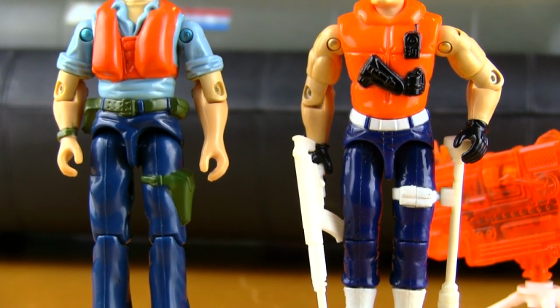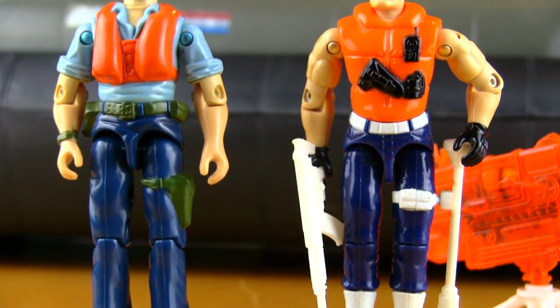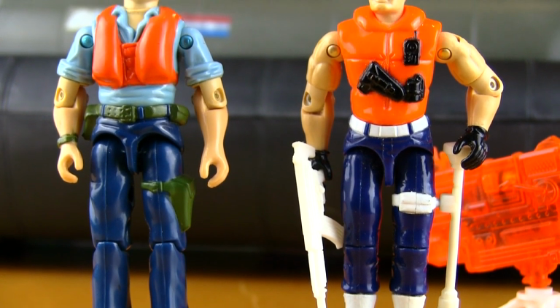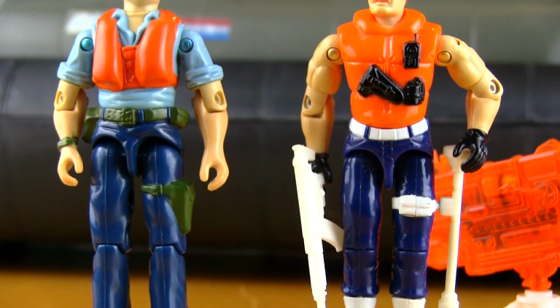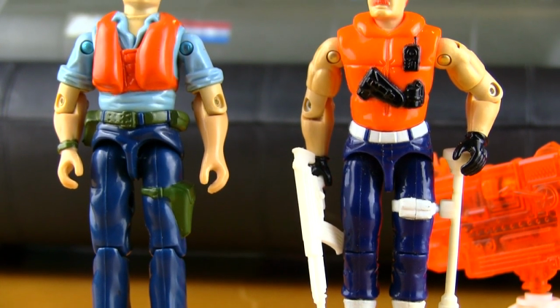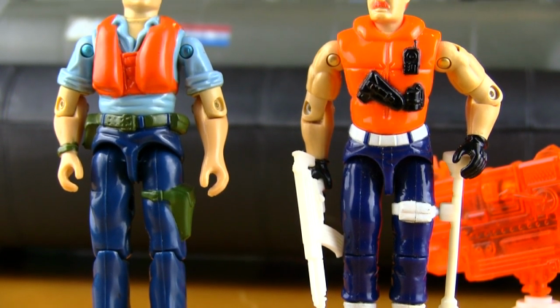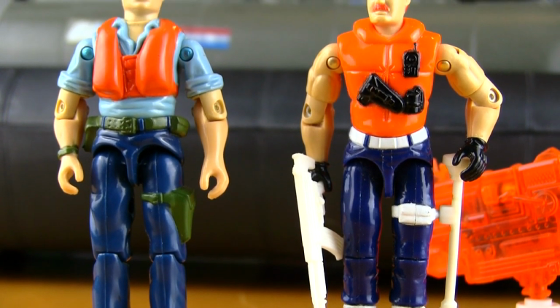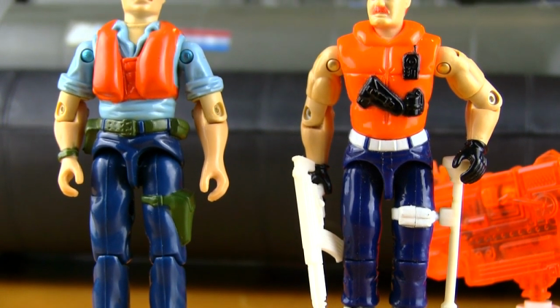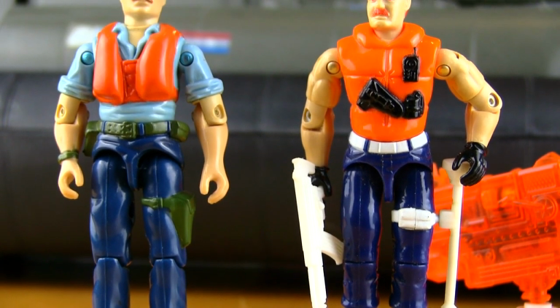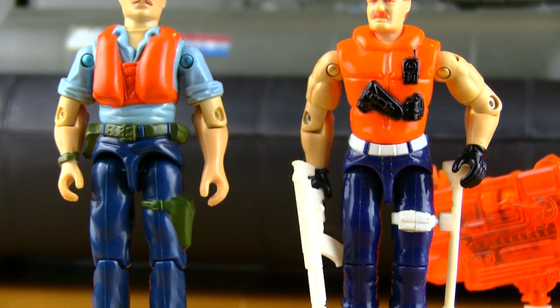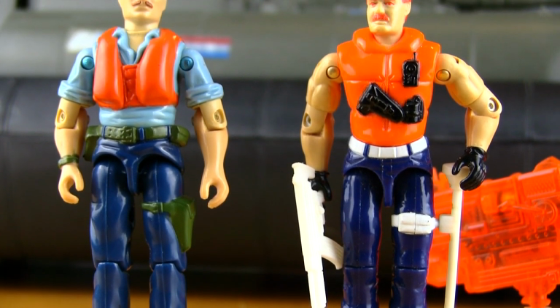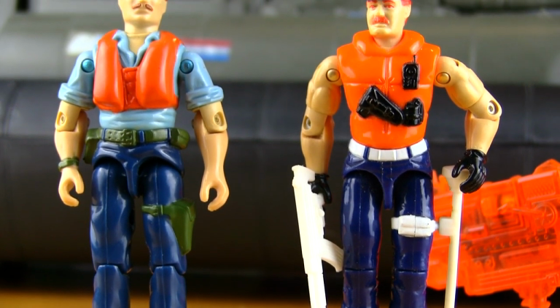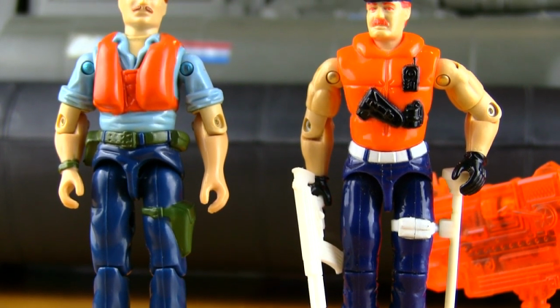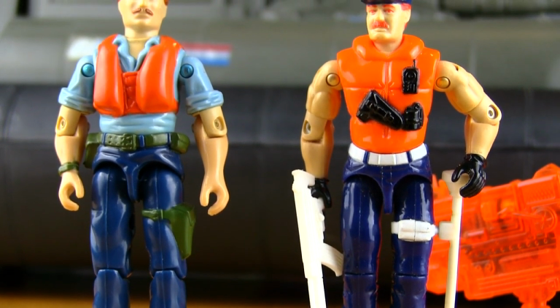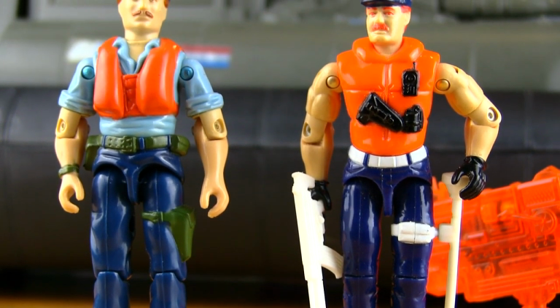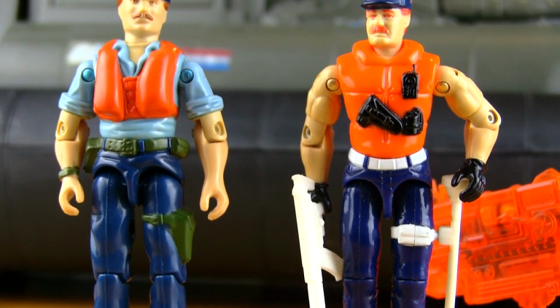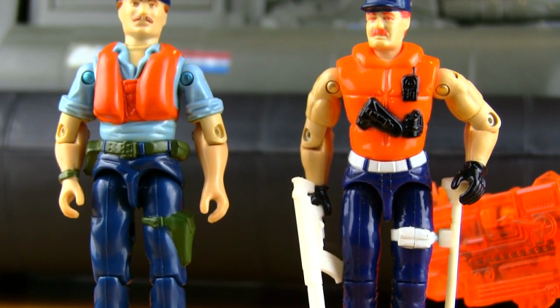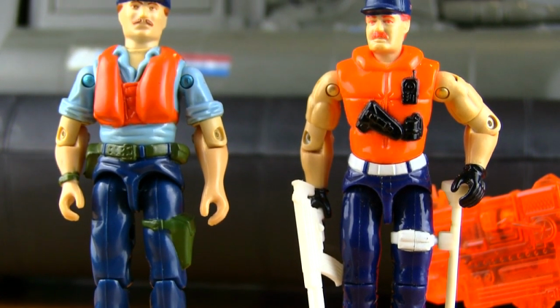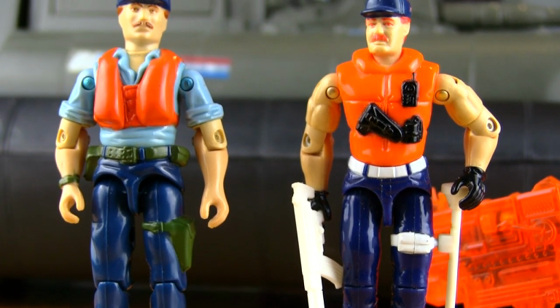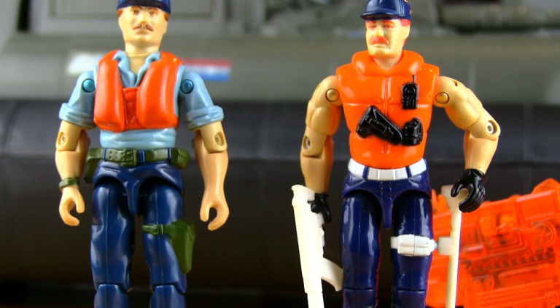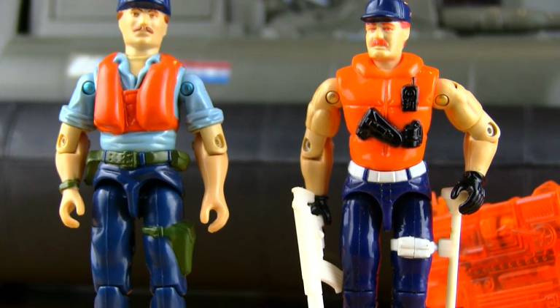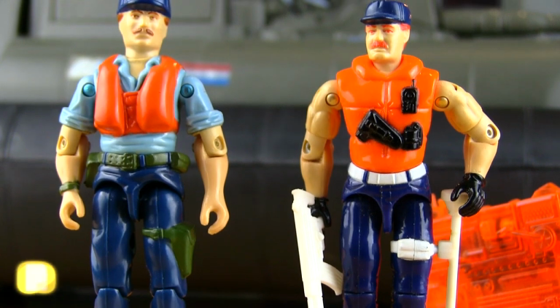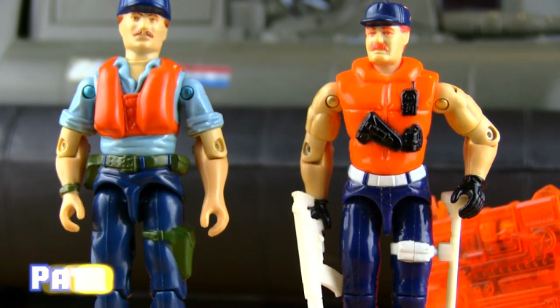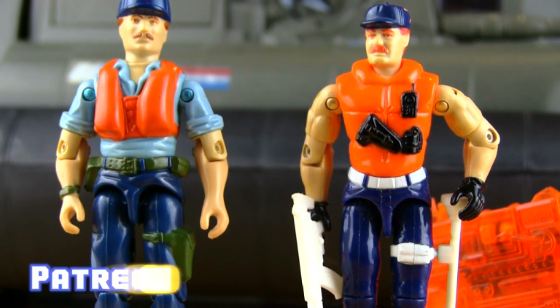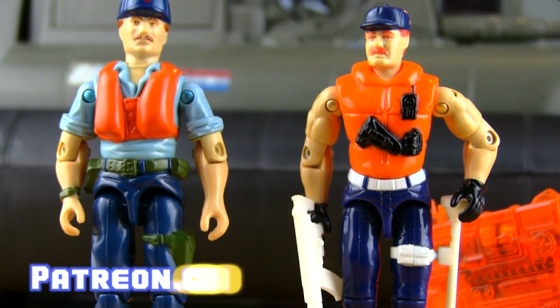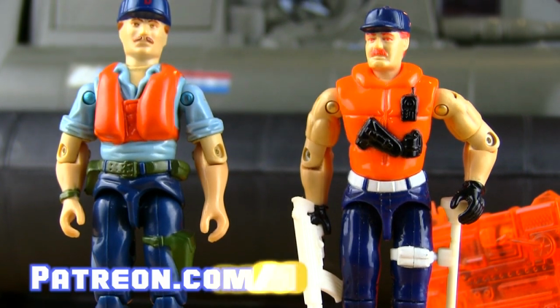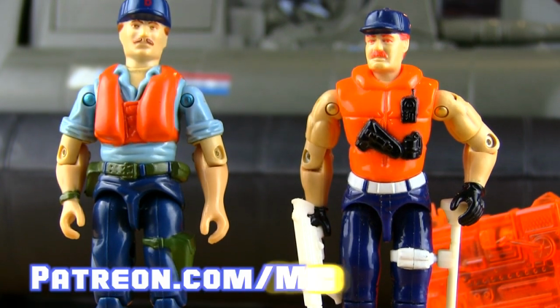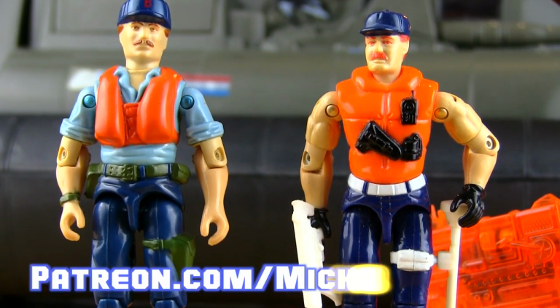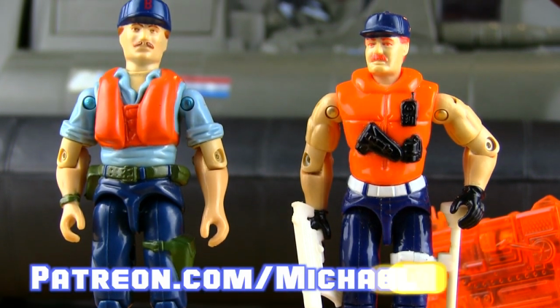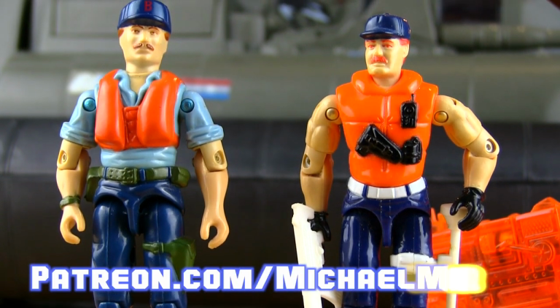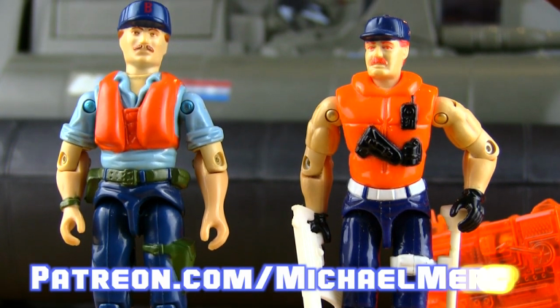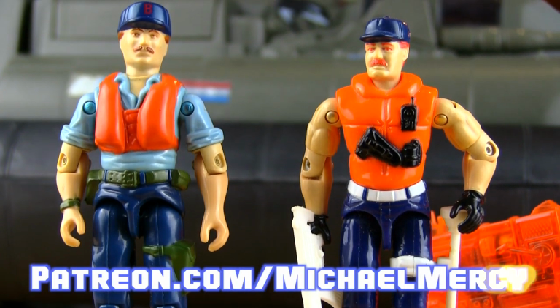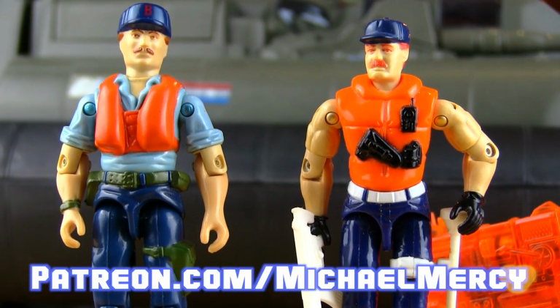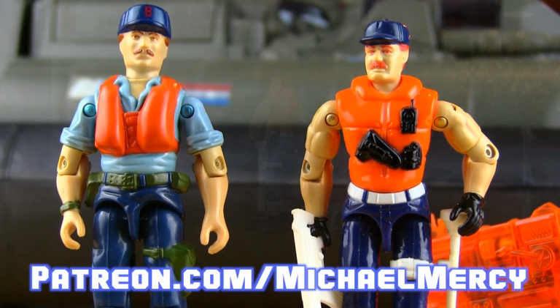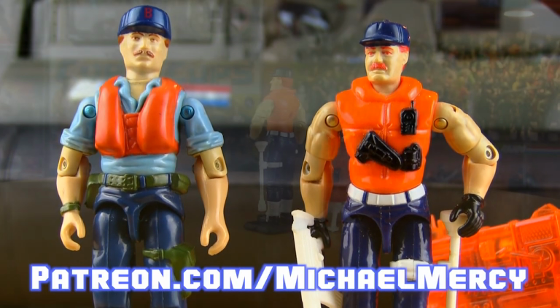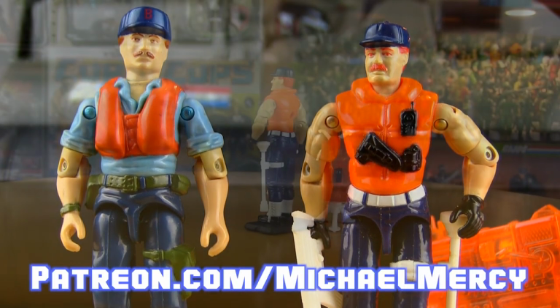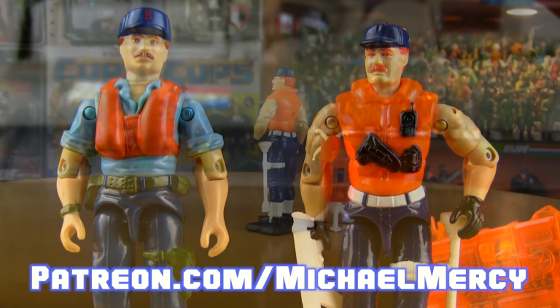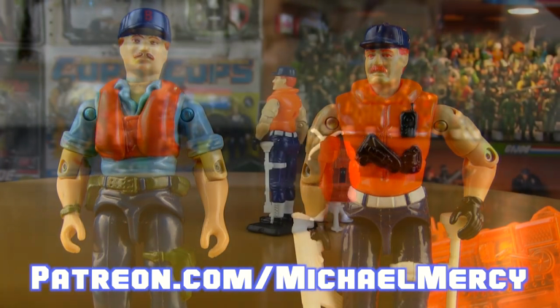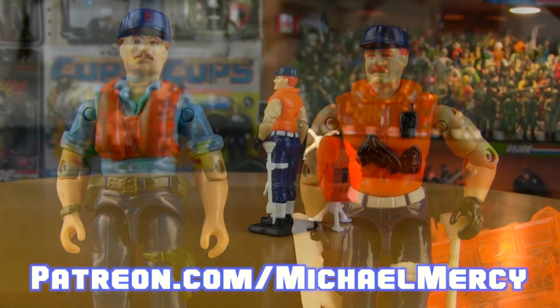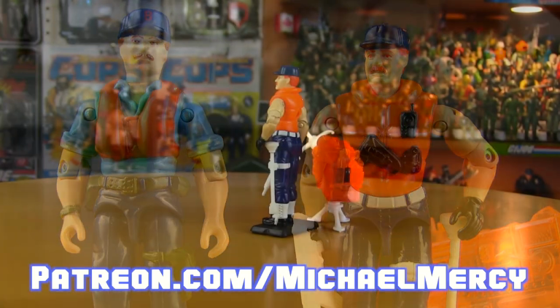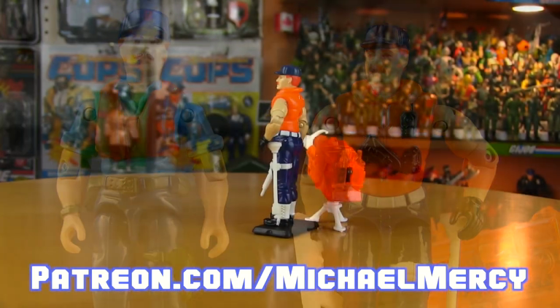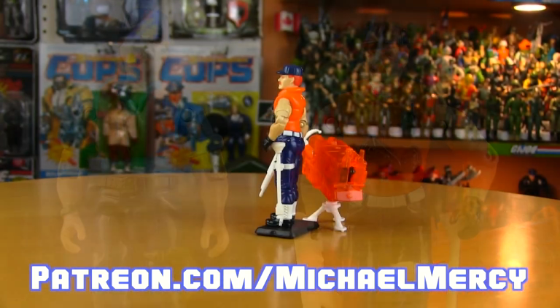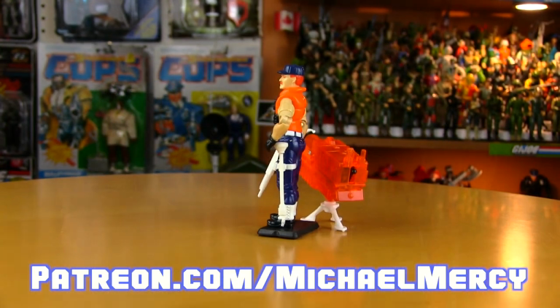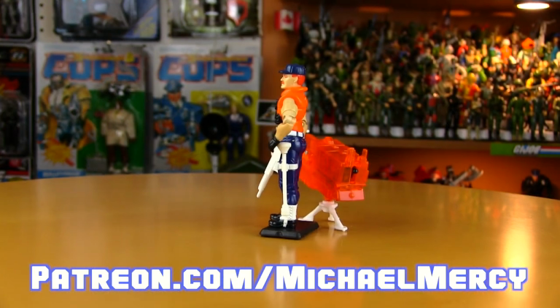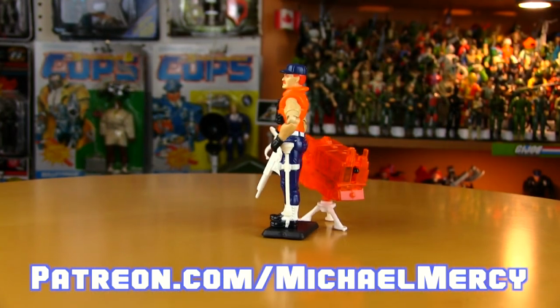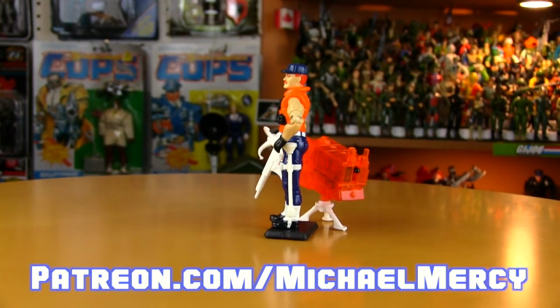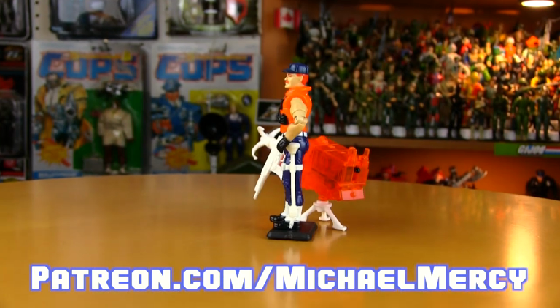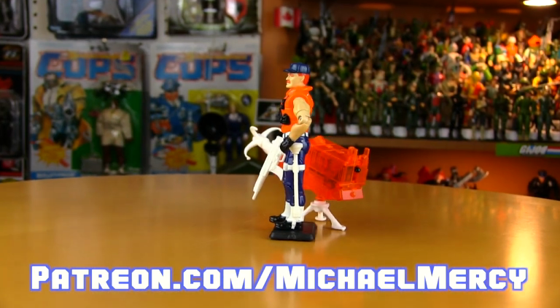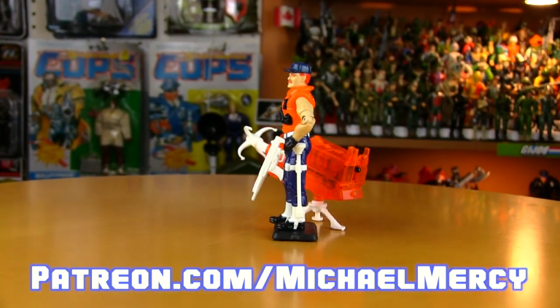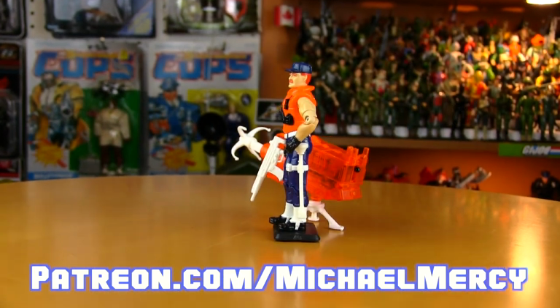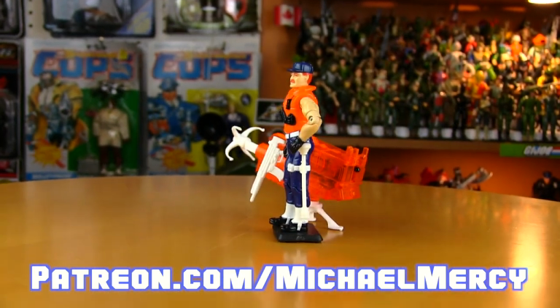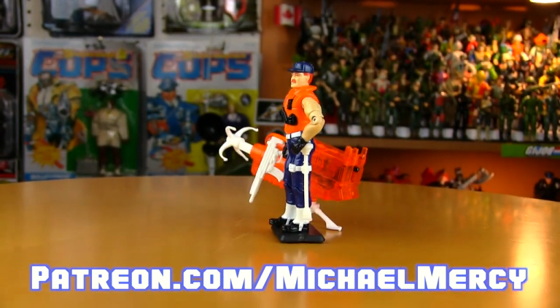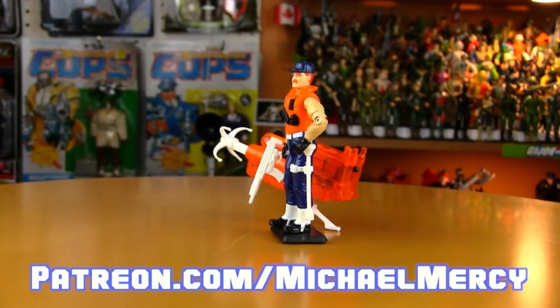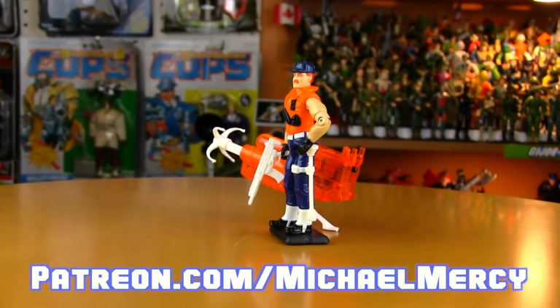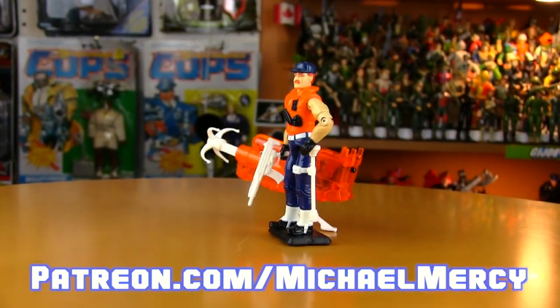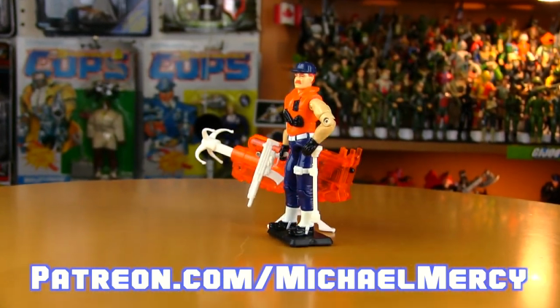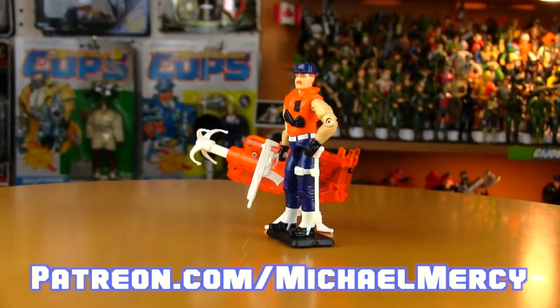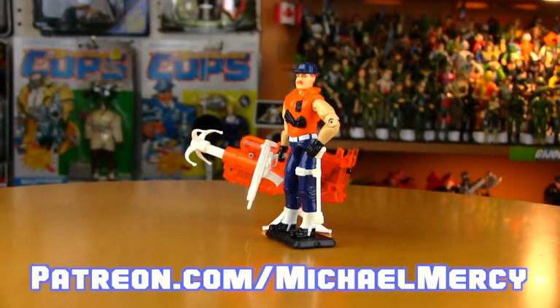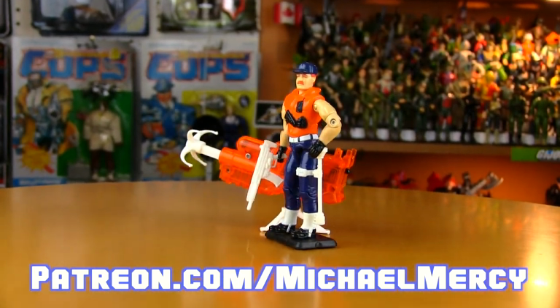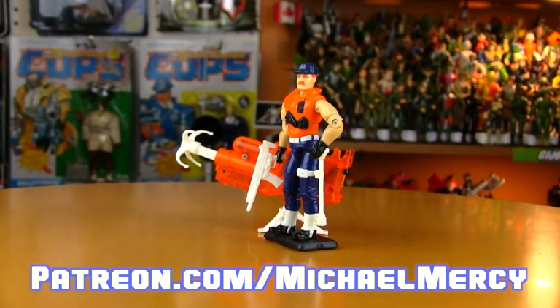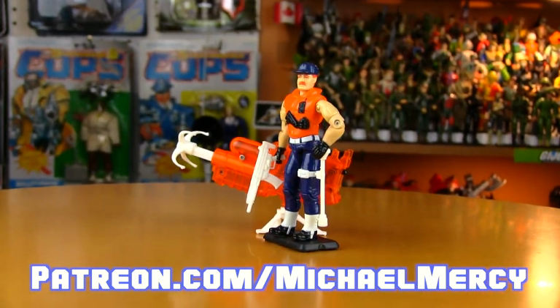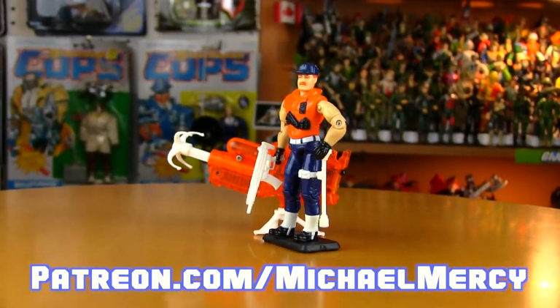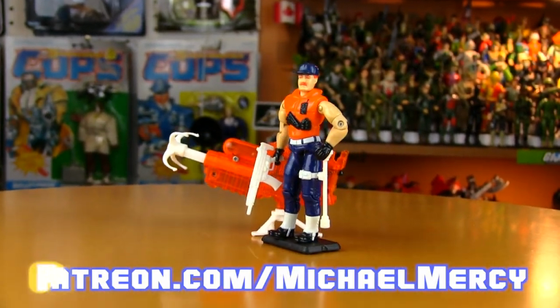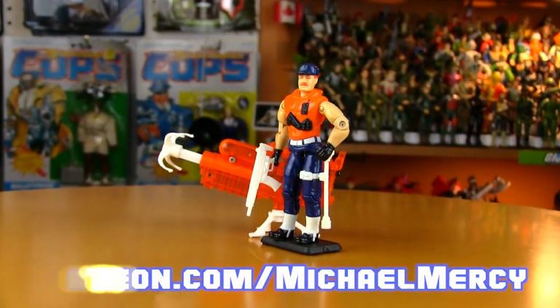To see that review and over 70 other Patreon exclusives, head on over to patreon.com/michaelmercy.